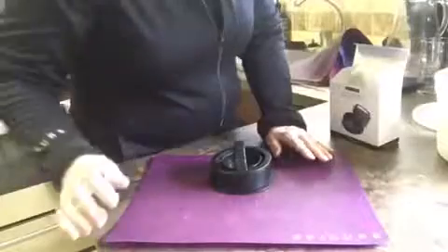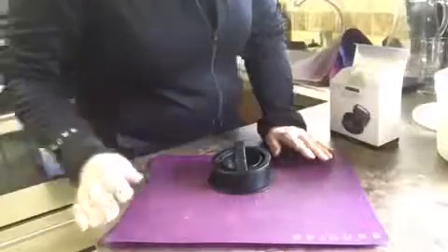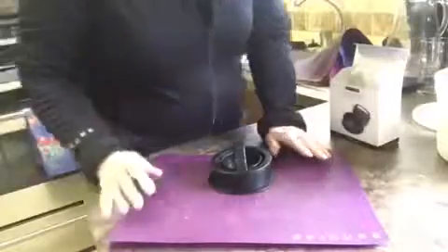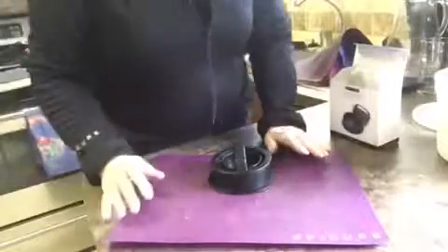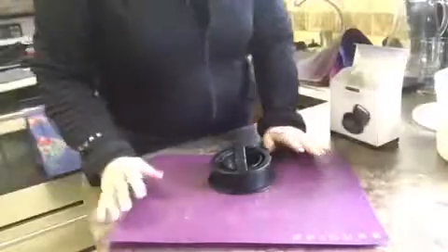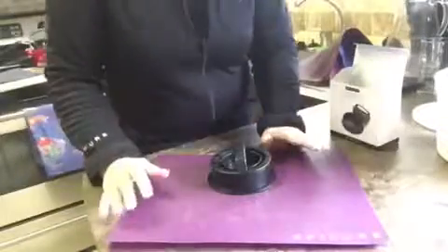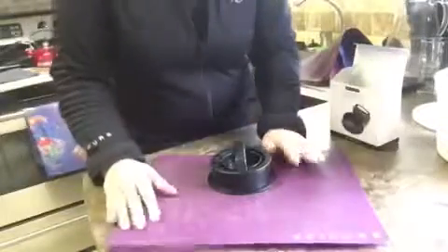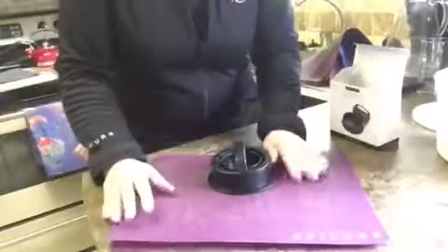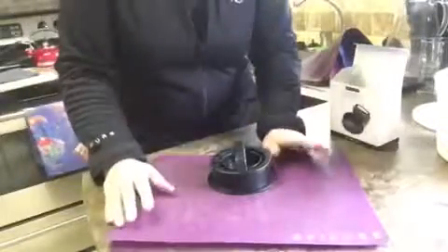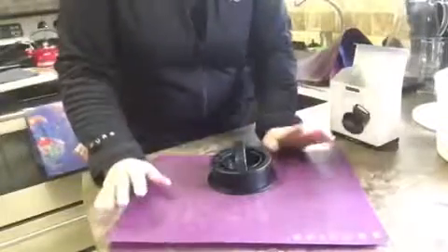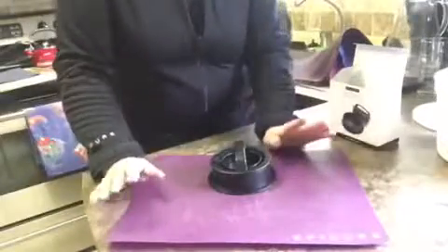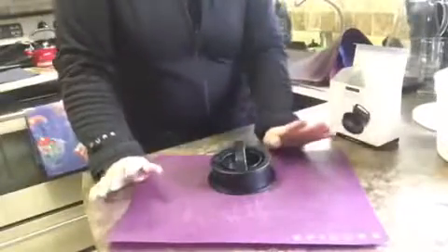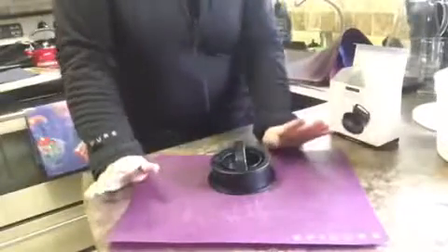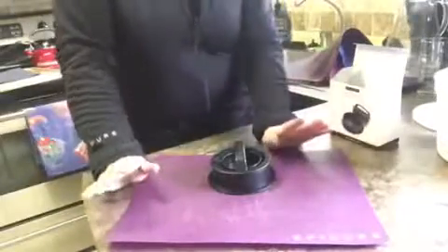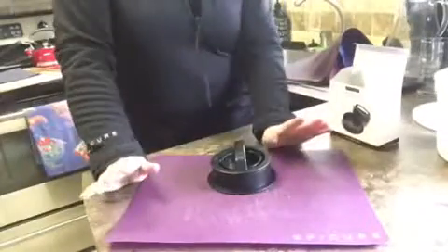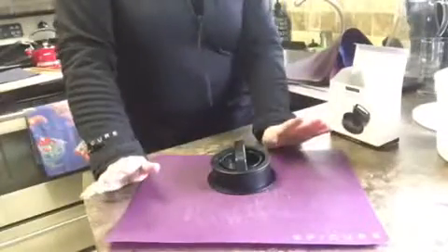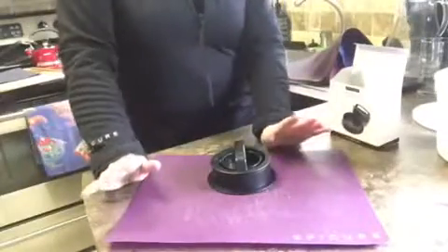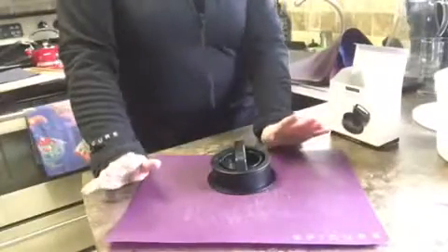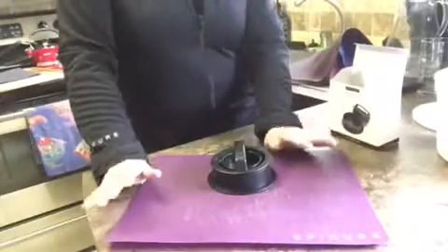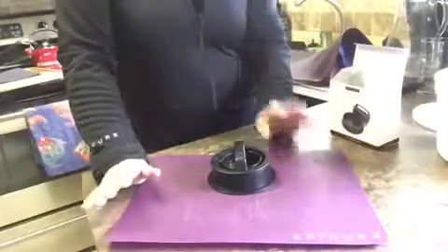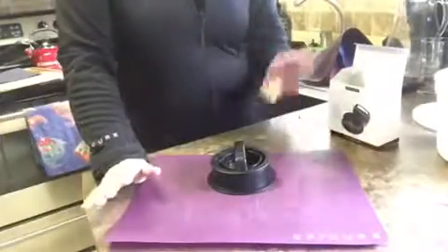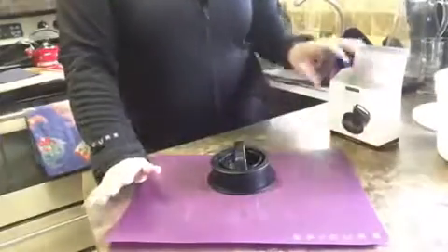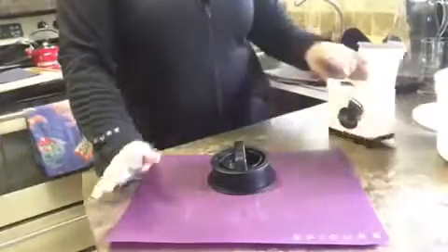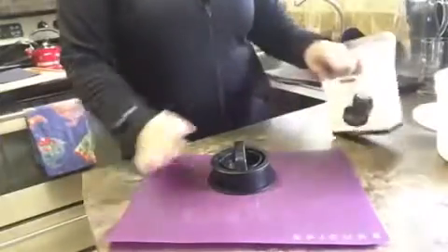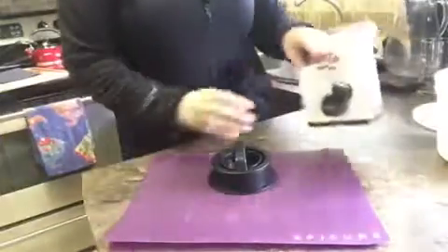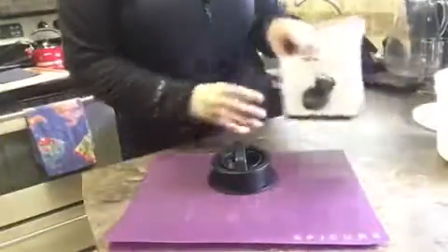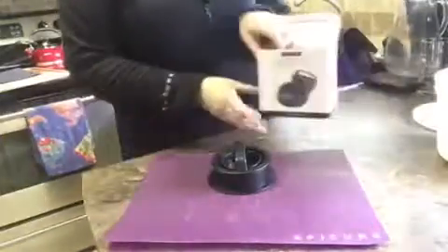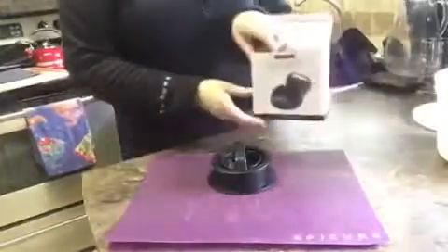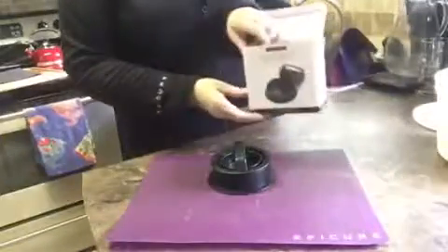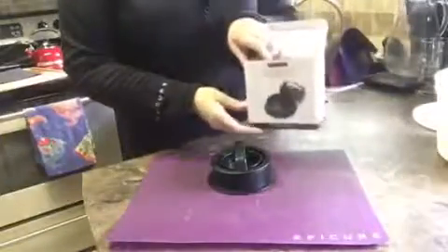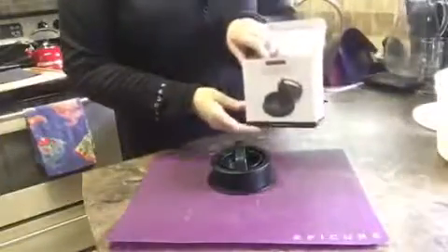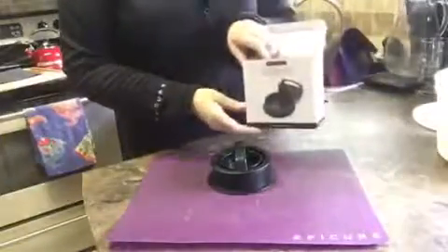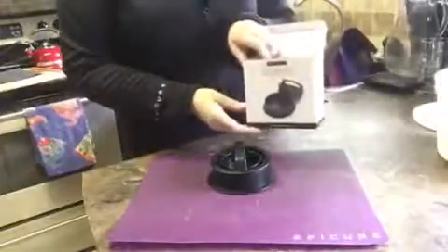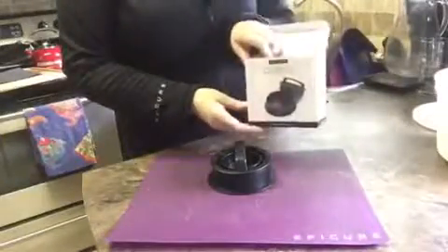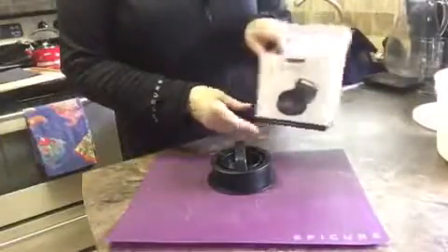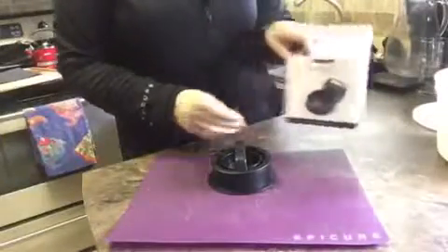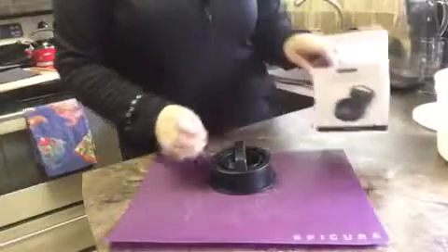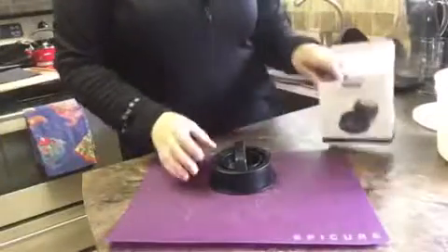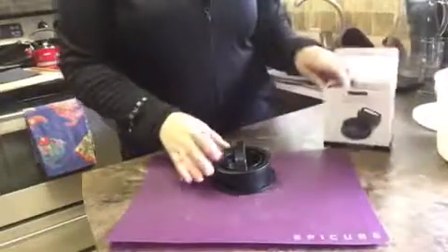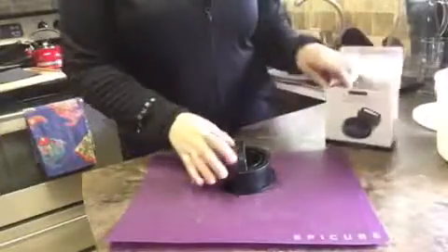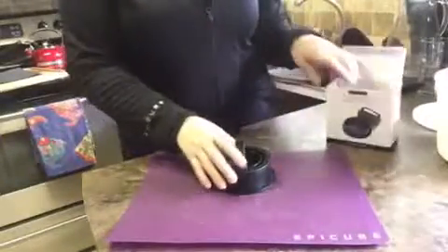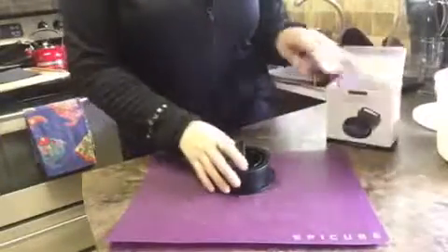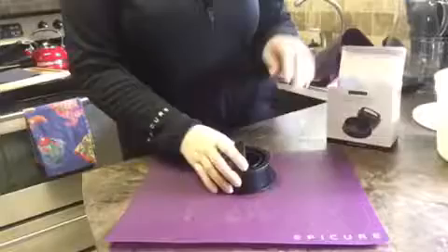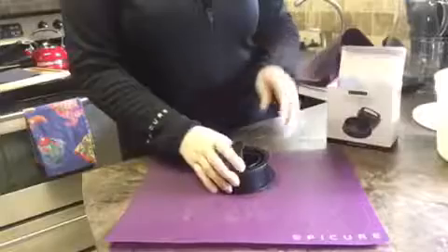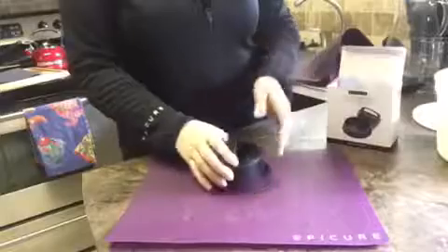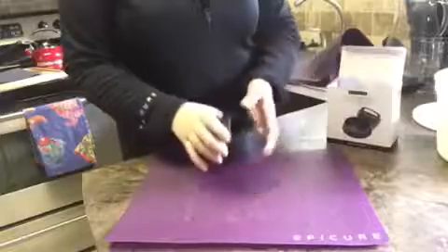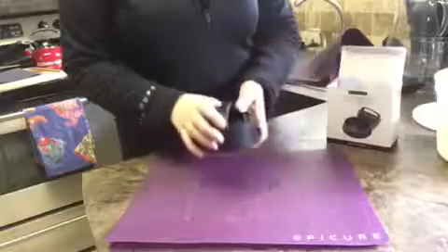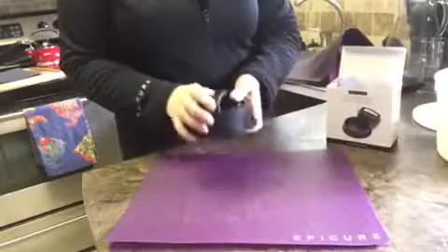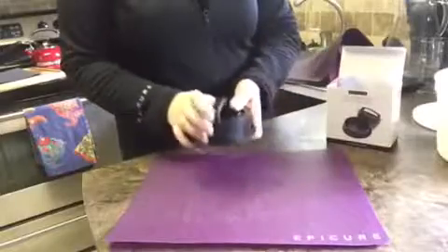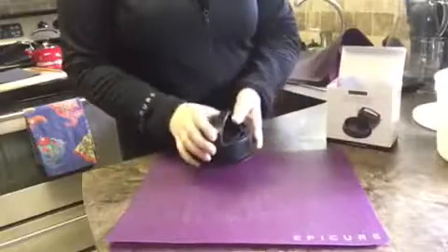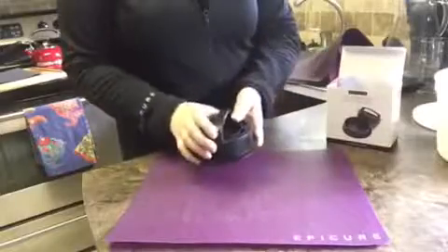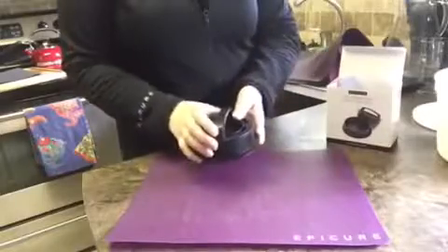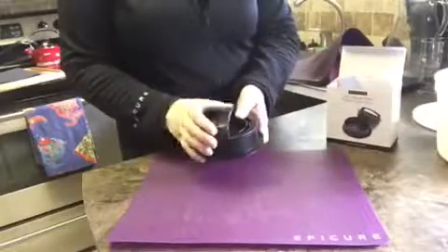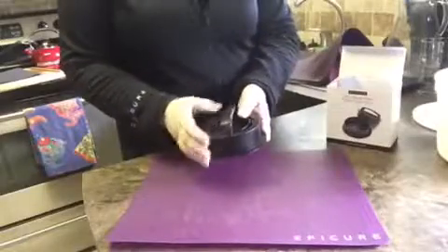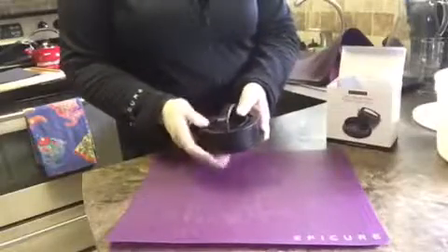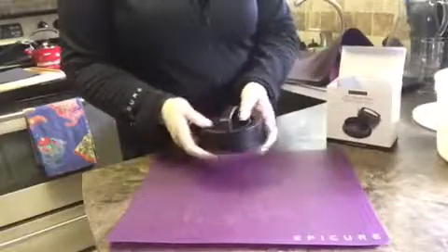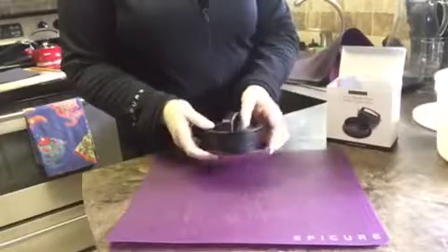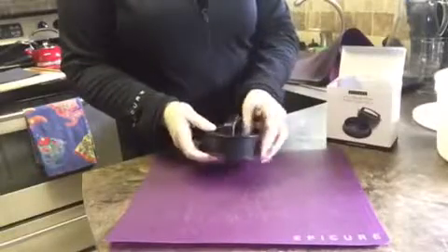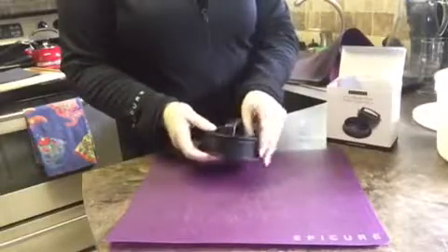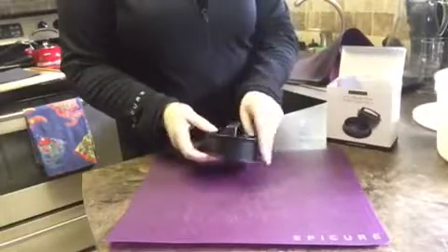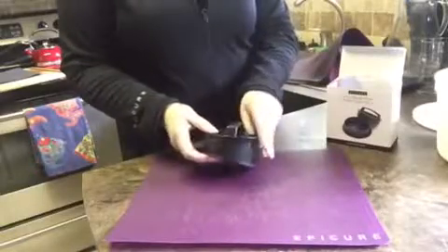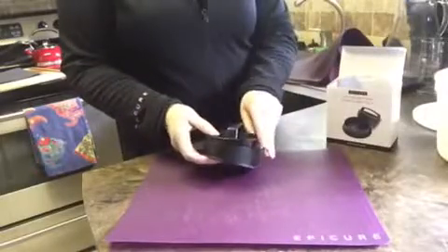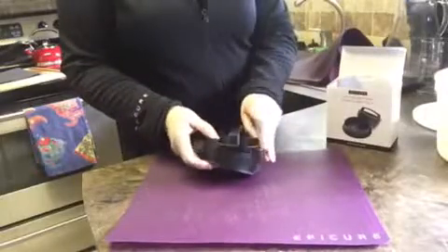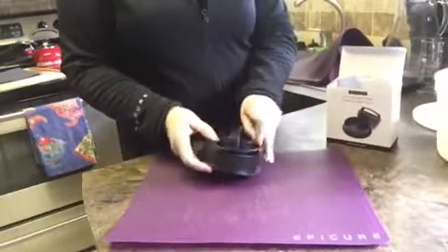I've got this fabulous 3-in-1 burger press and it's more than just a burger press.